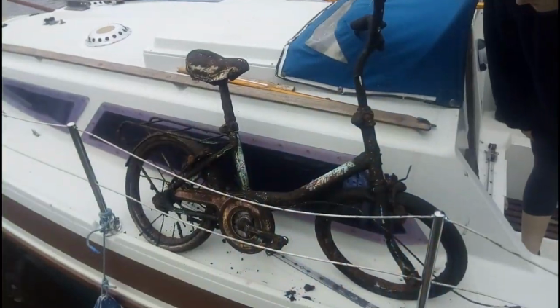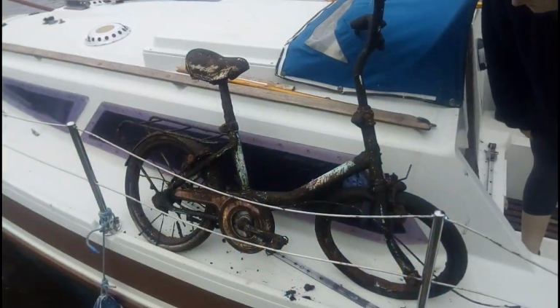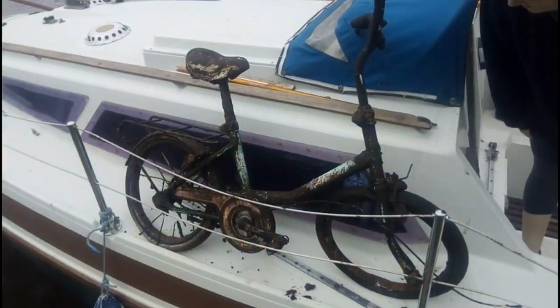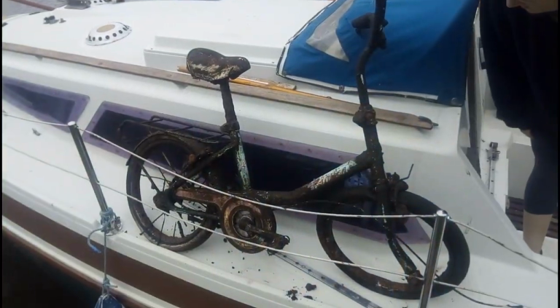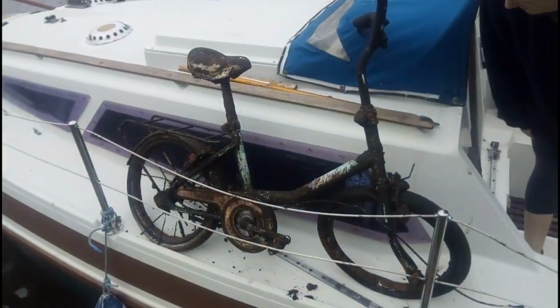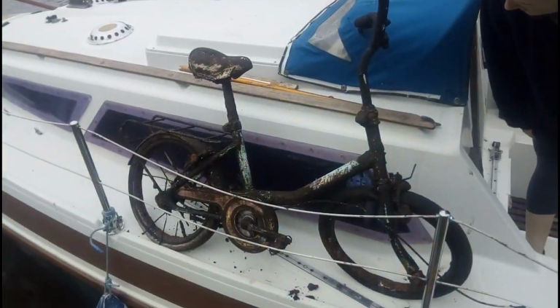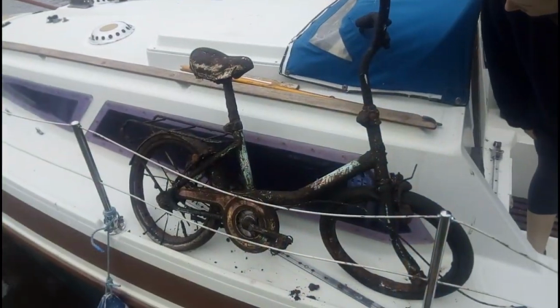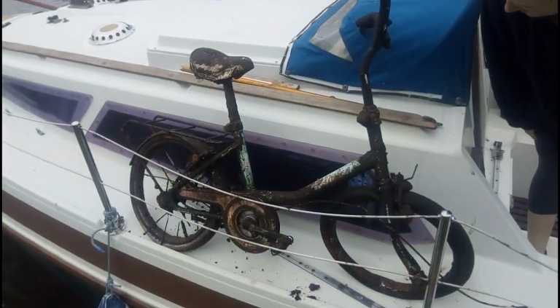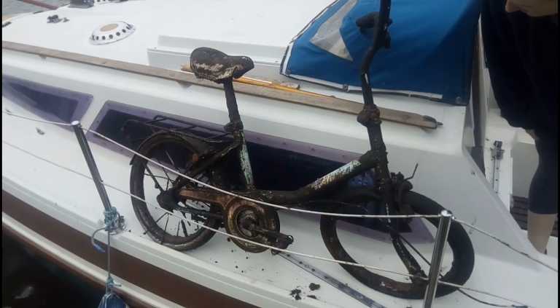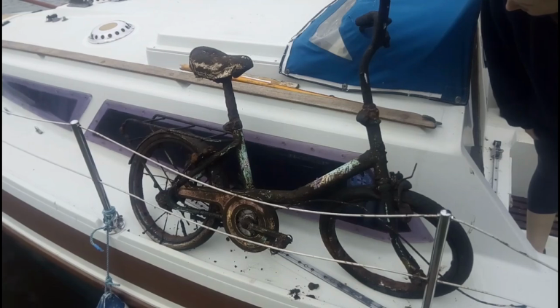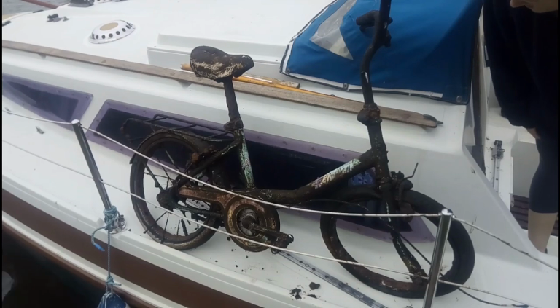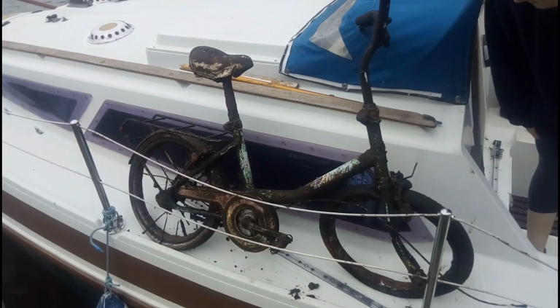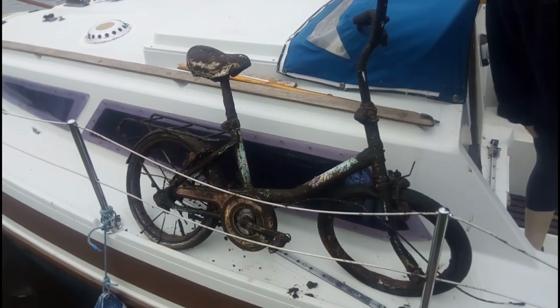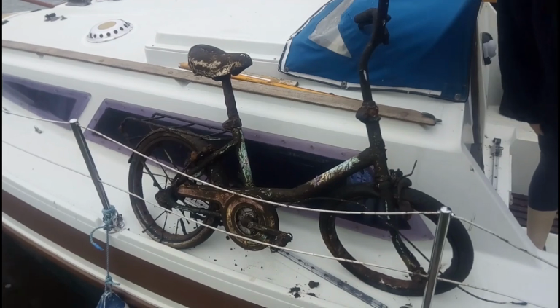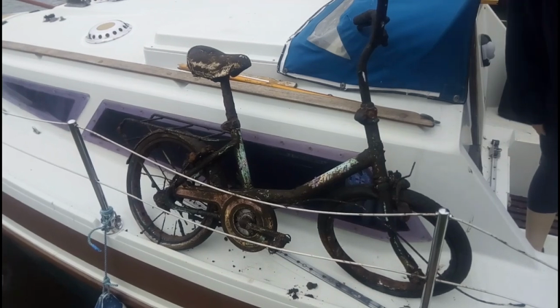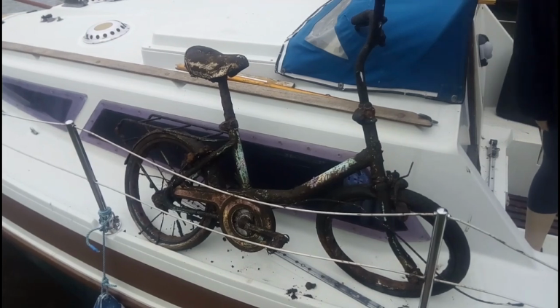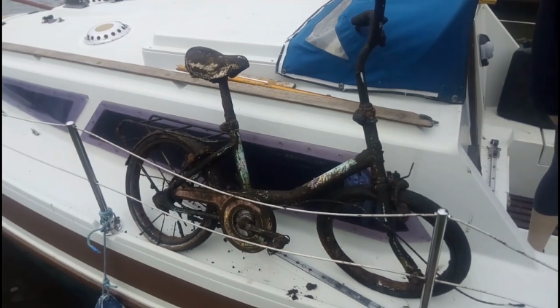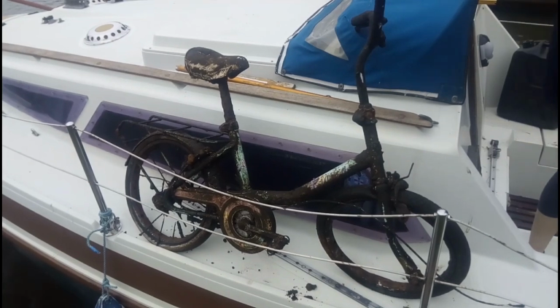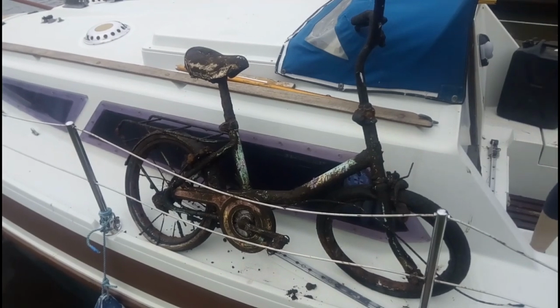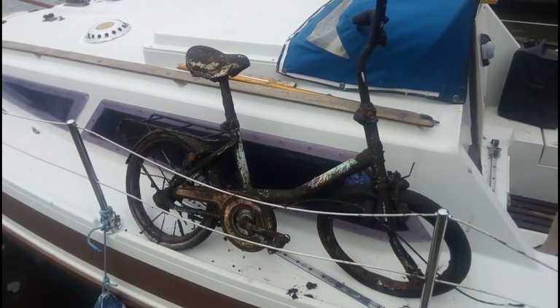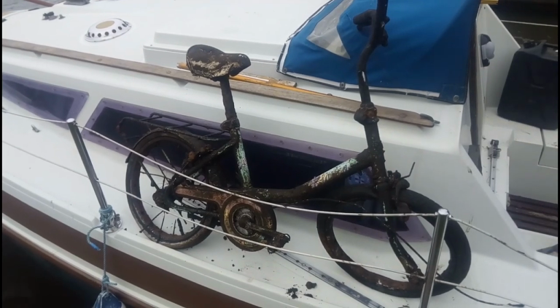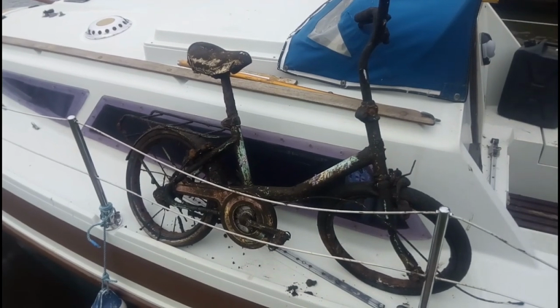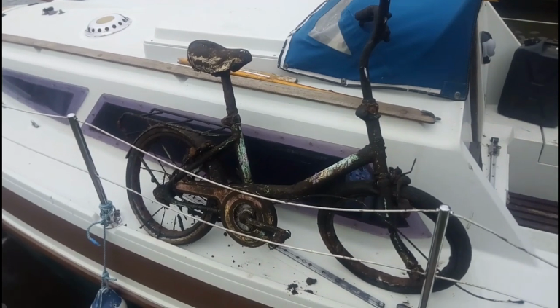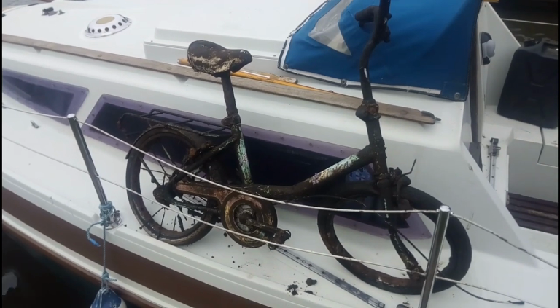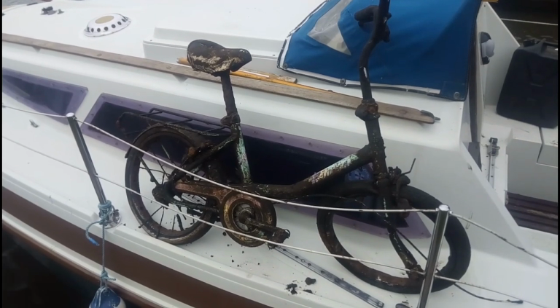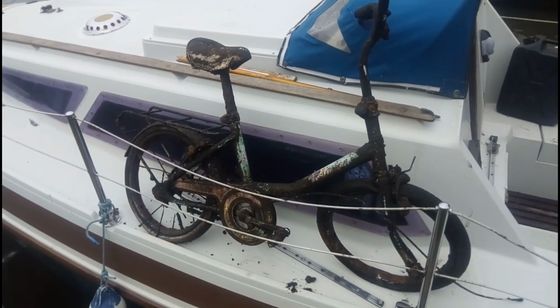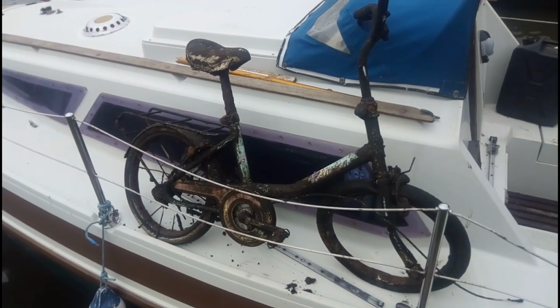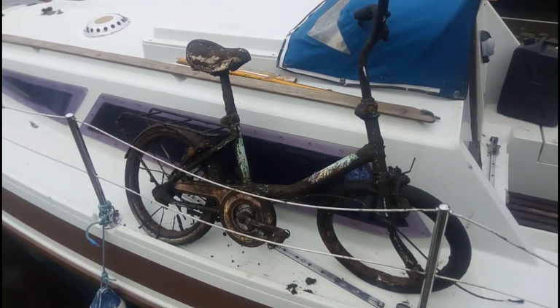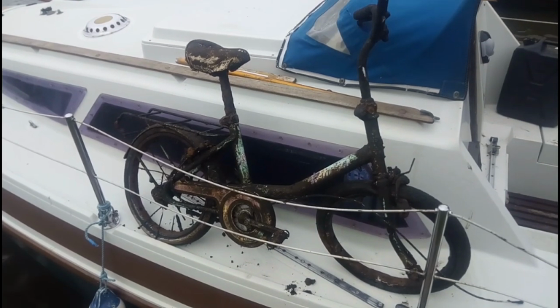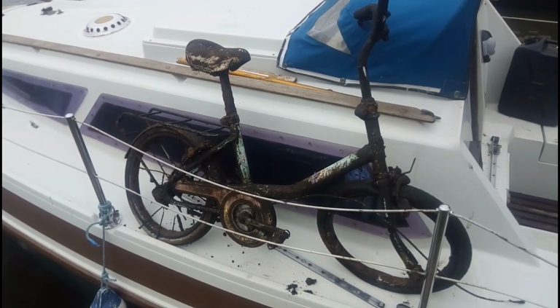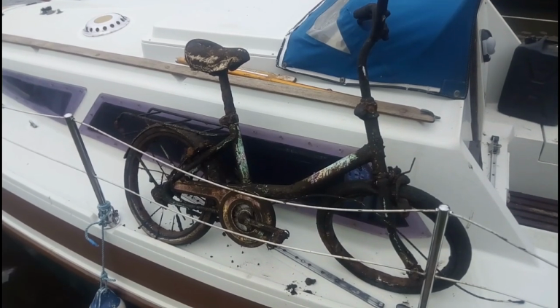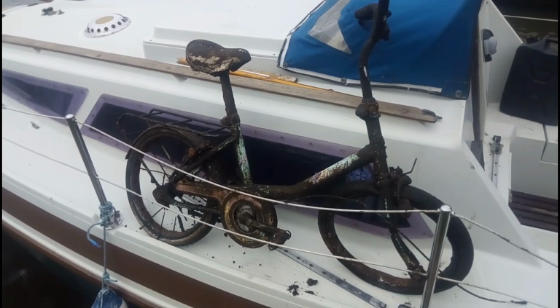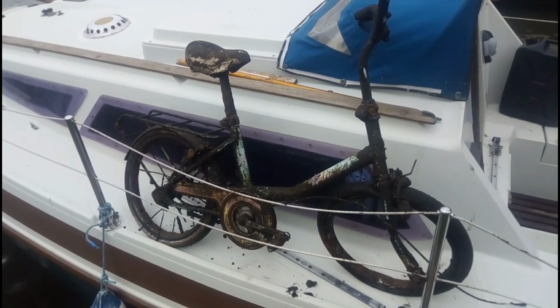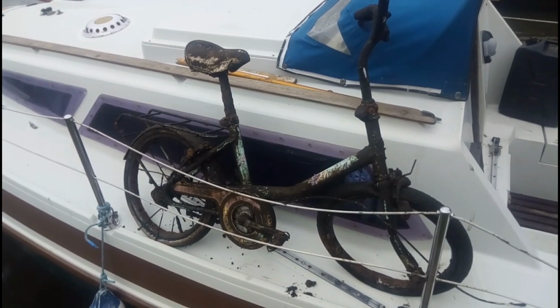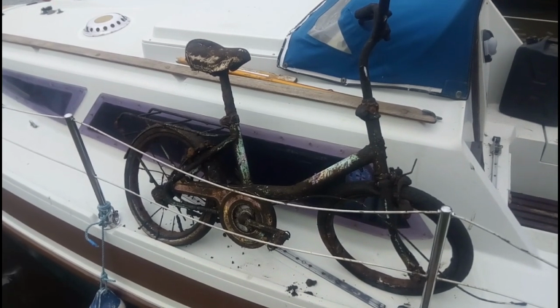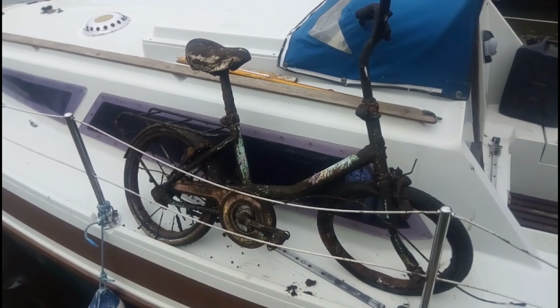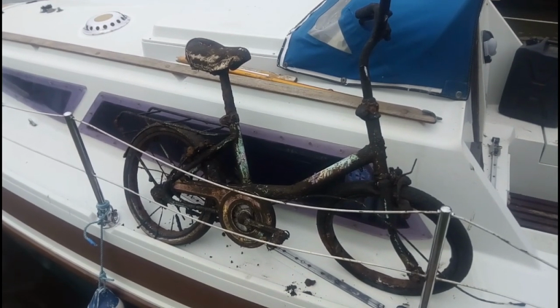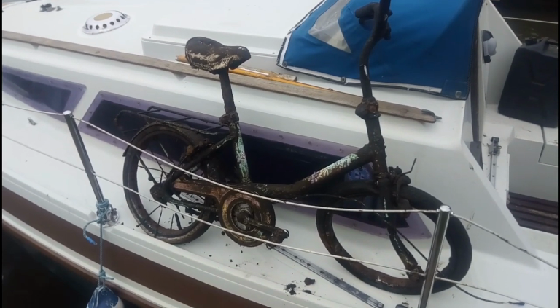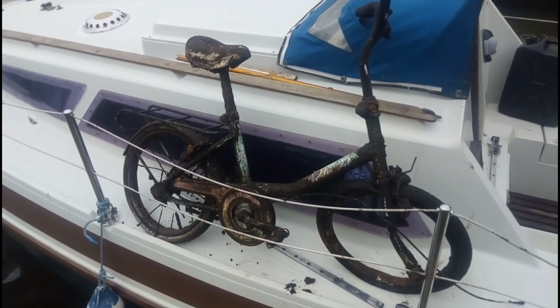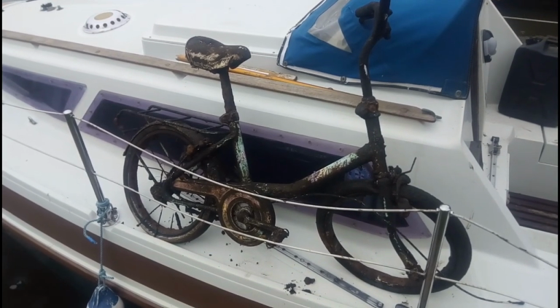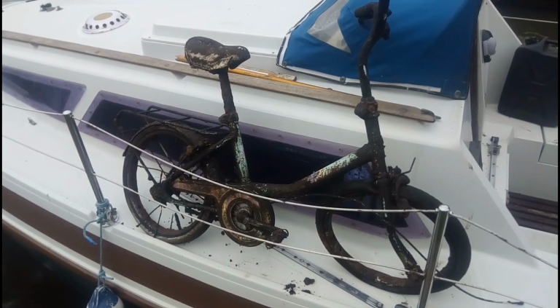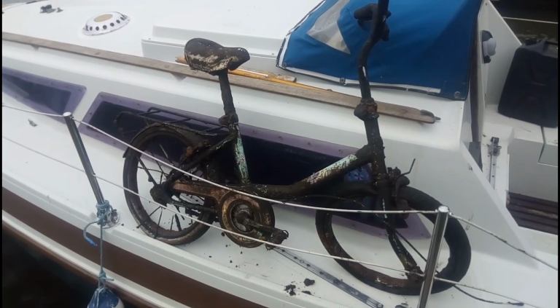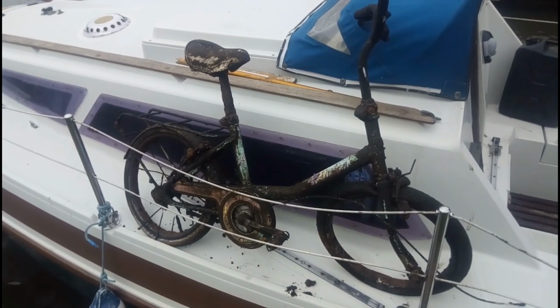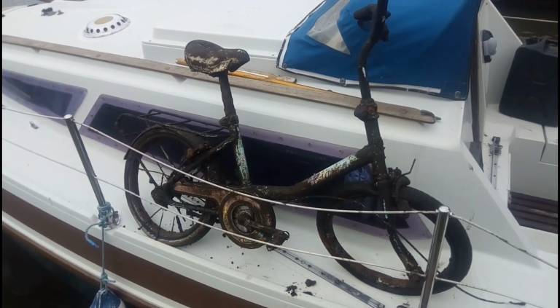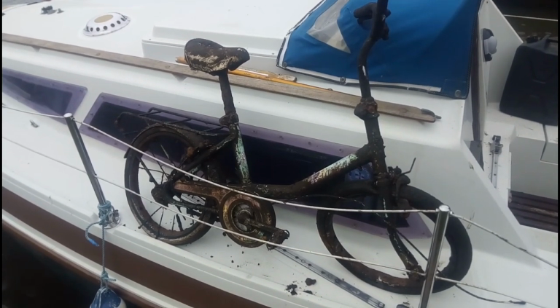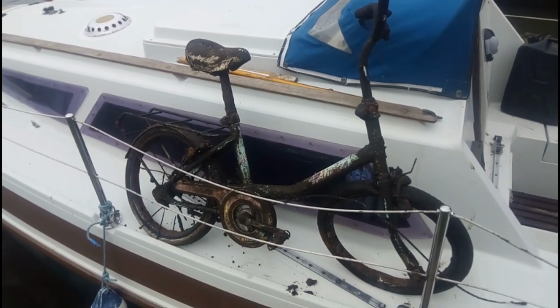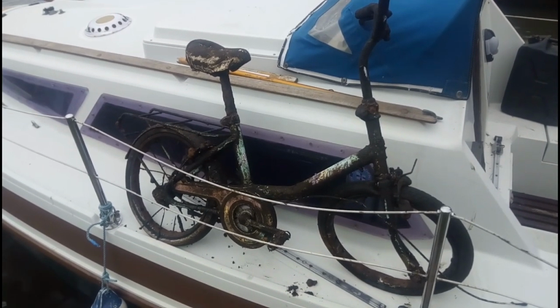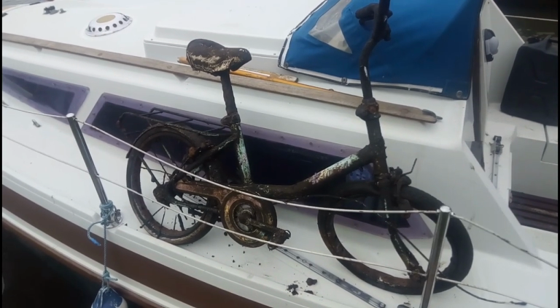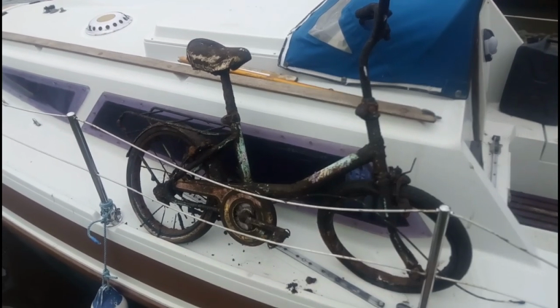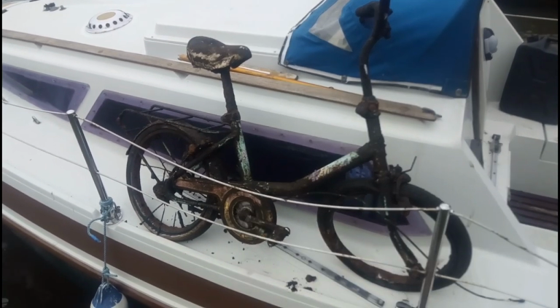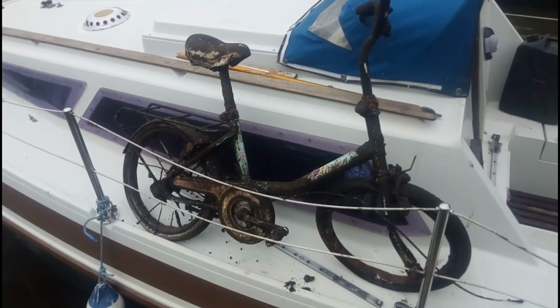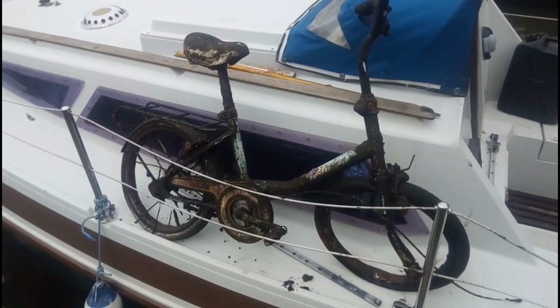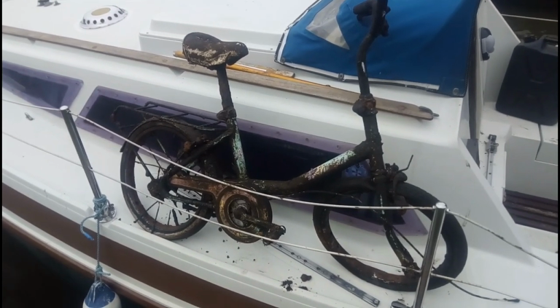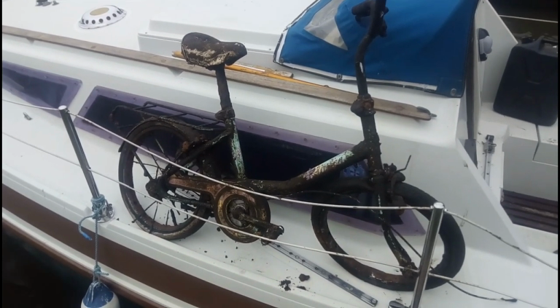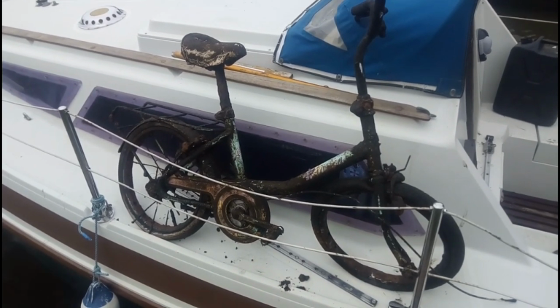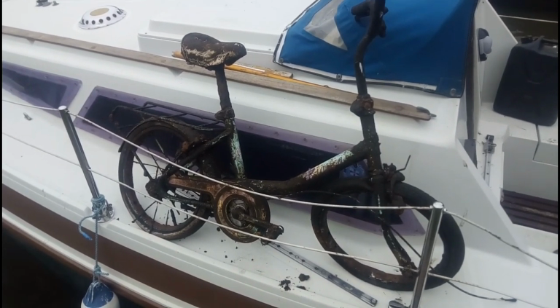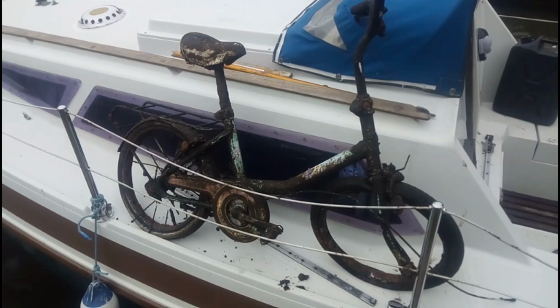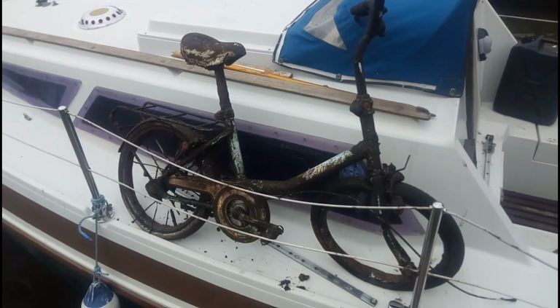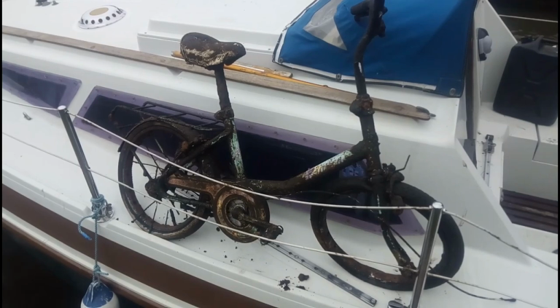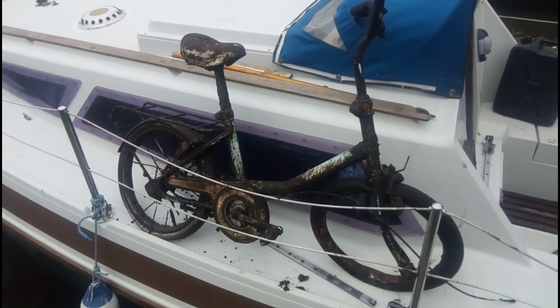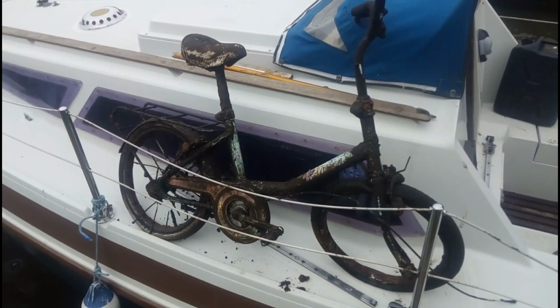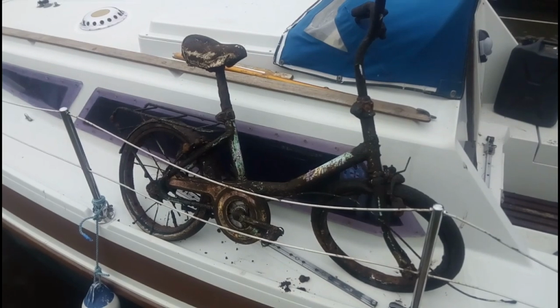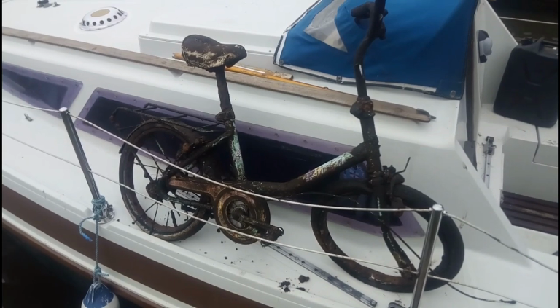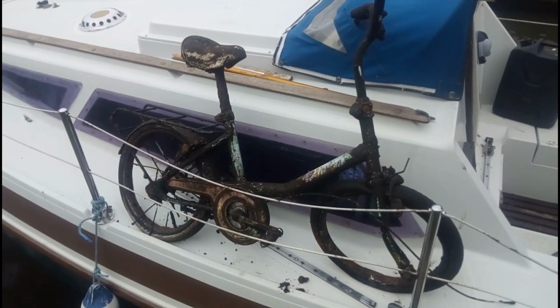My first find was an old bike, and judging by the state of it, it looked like it had been in there for a very, very long time because all the spokes were corroded.